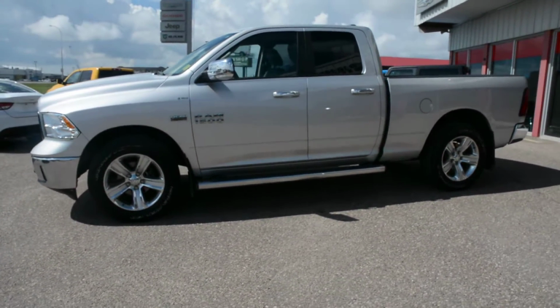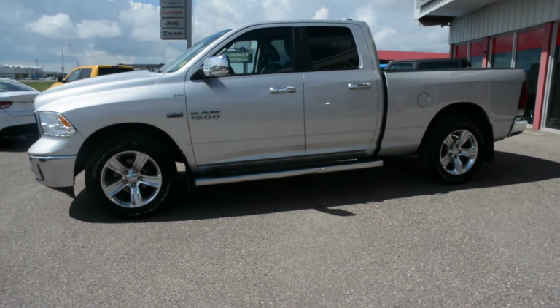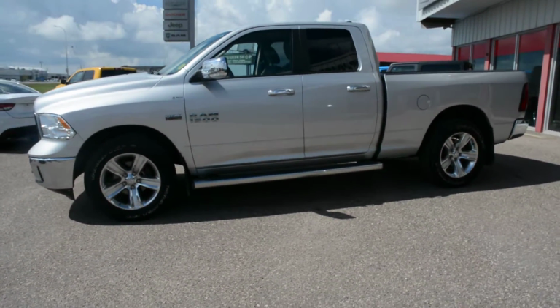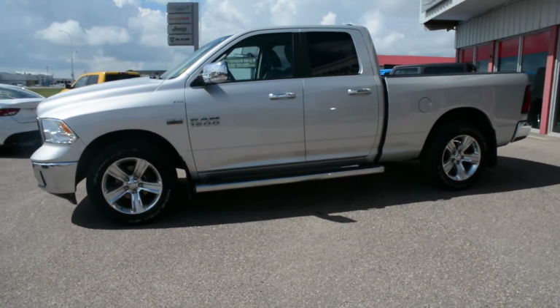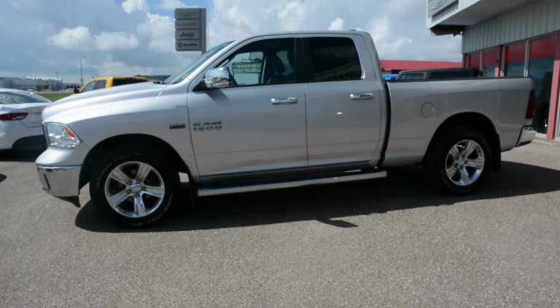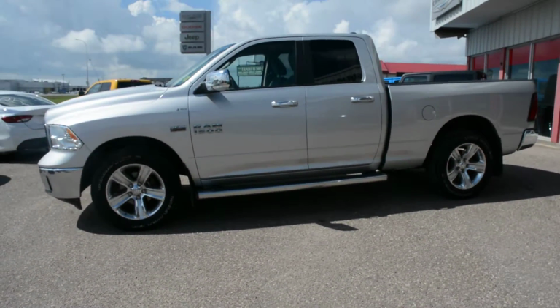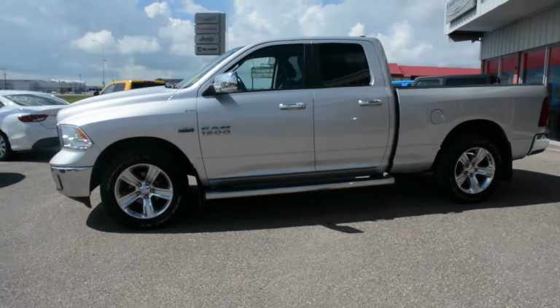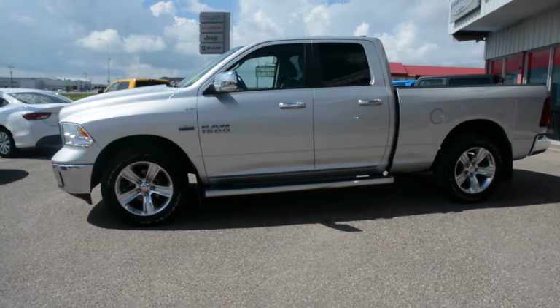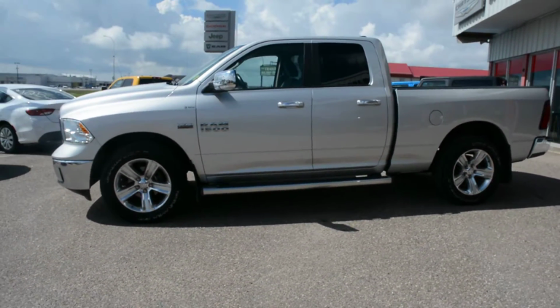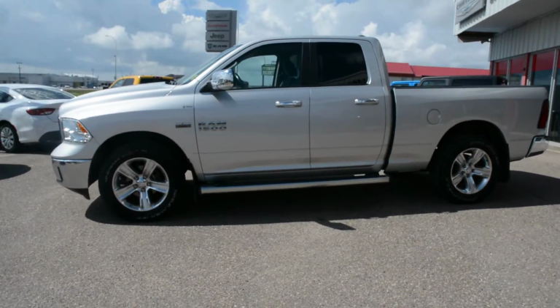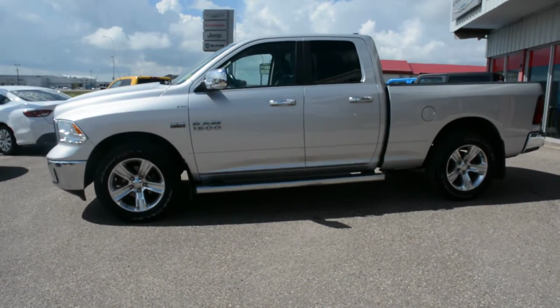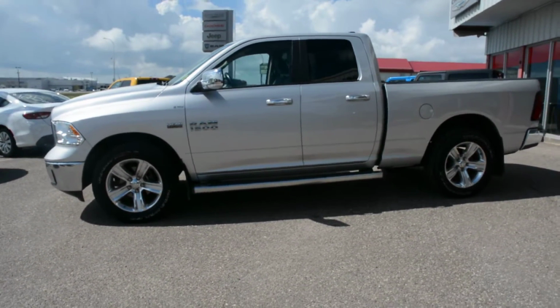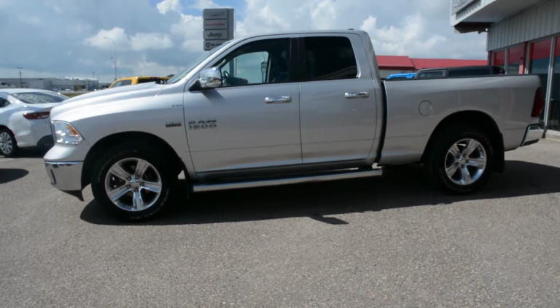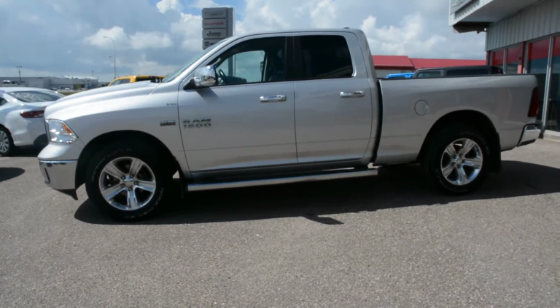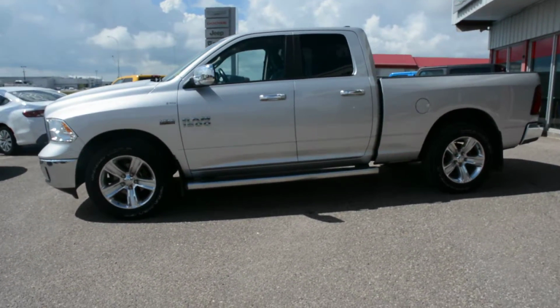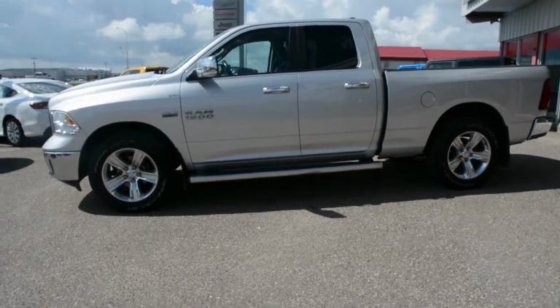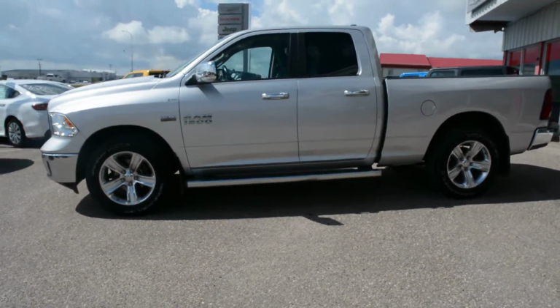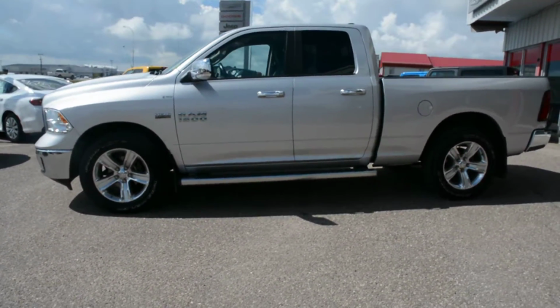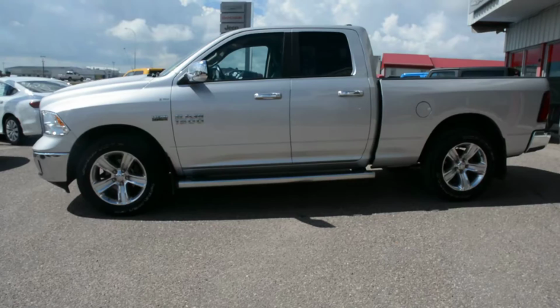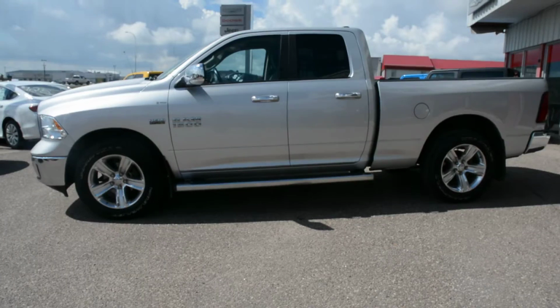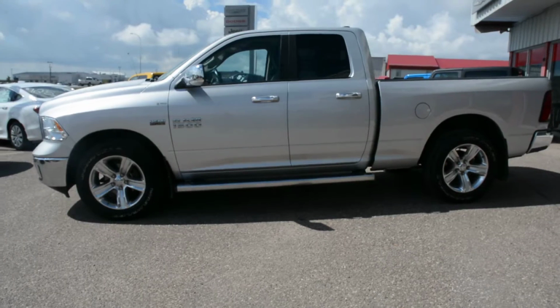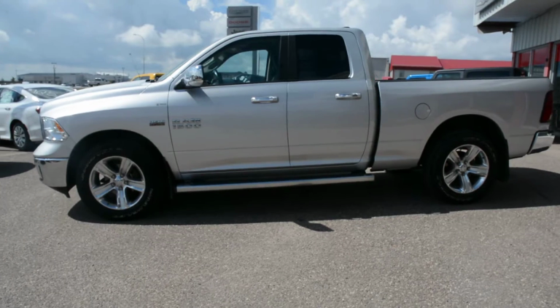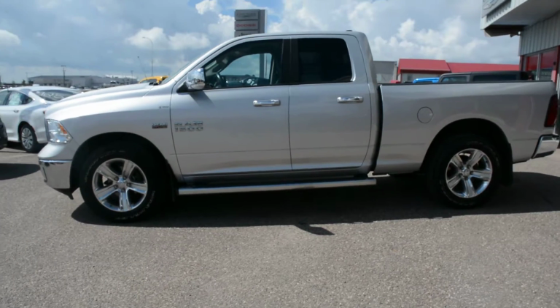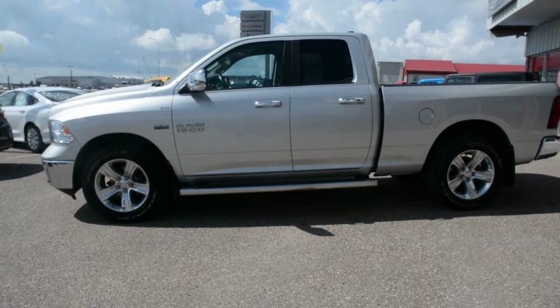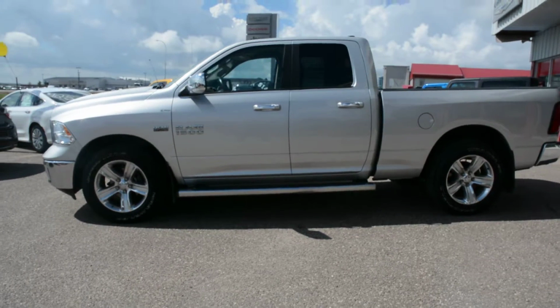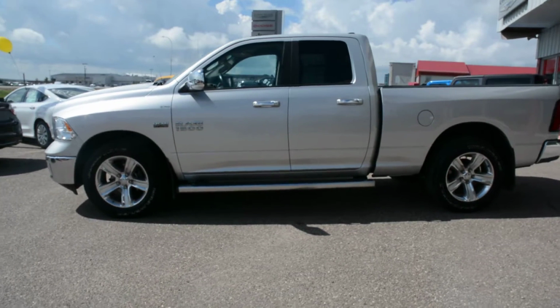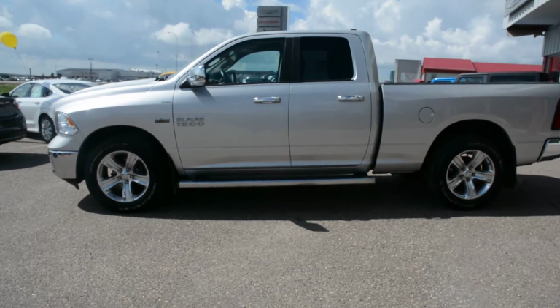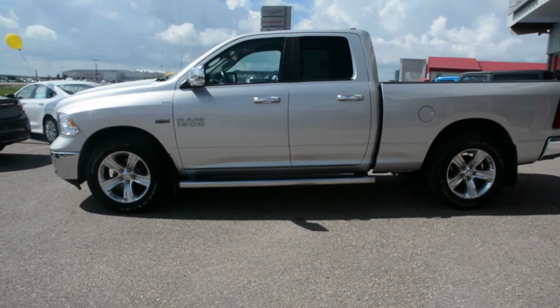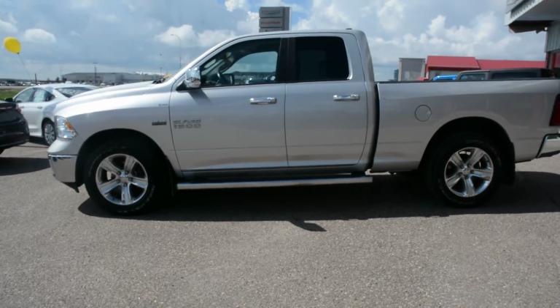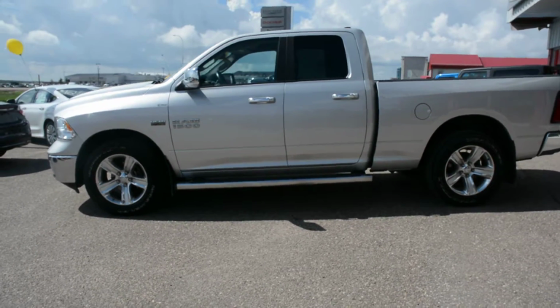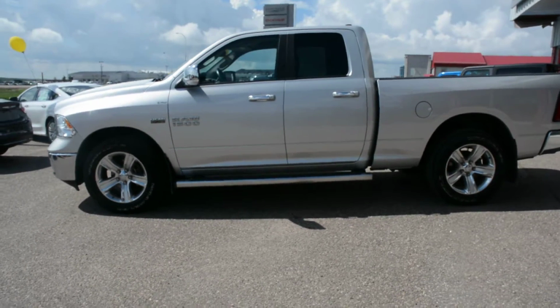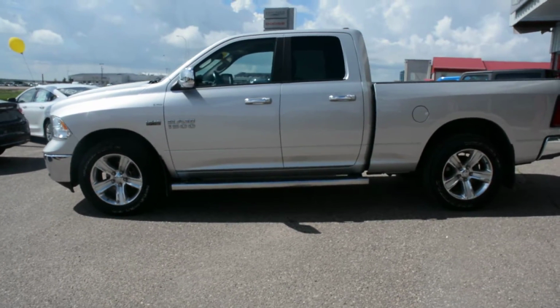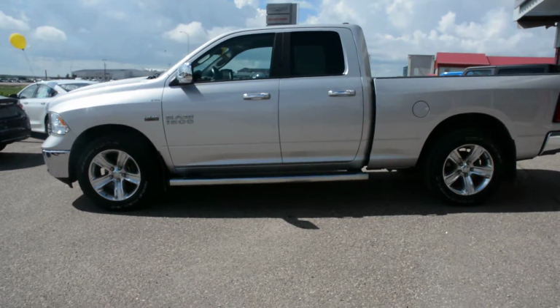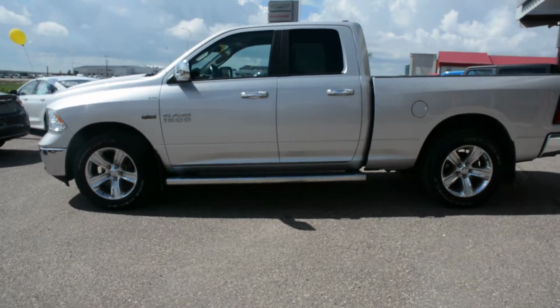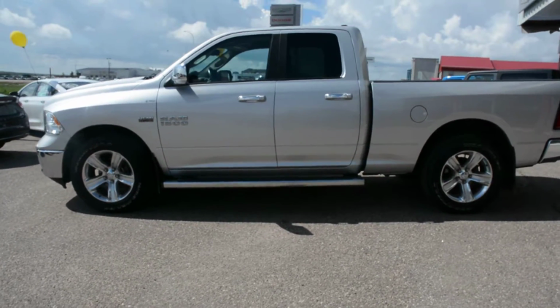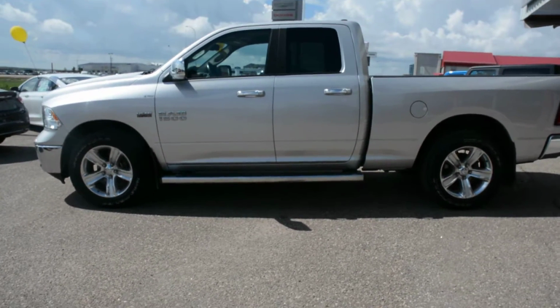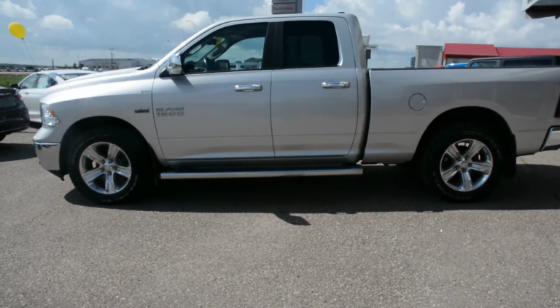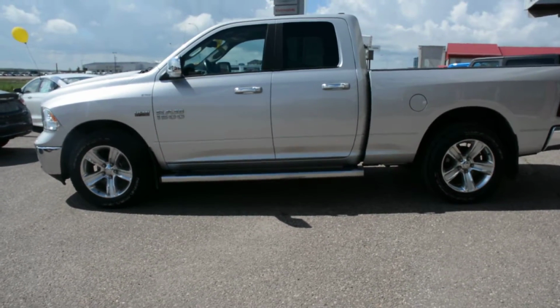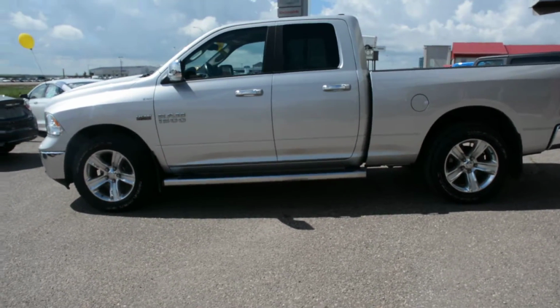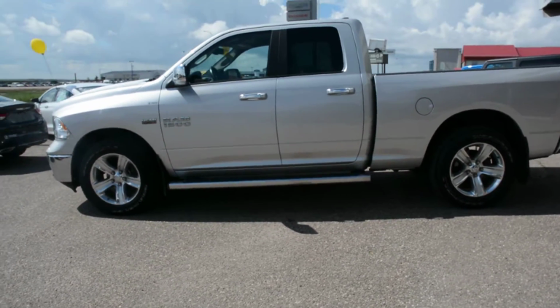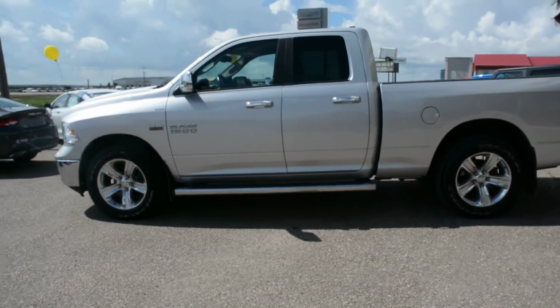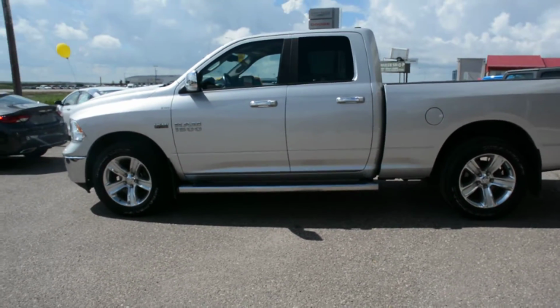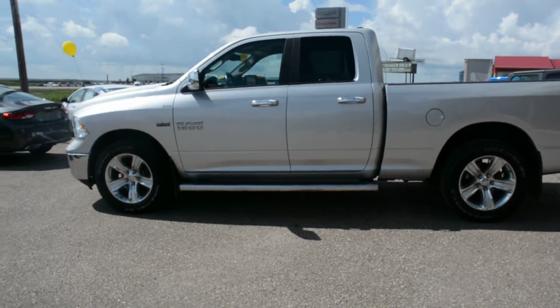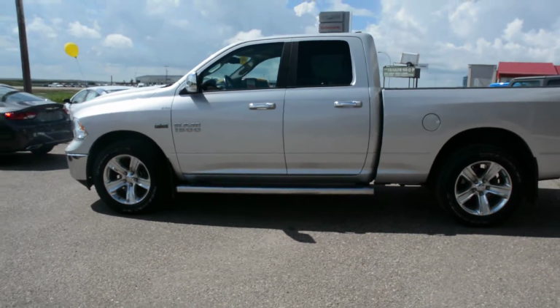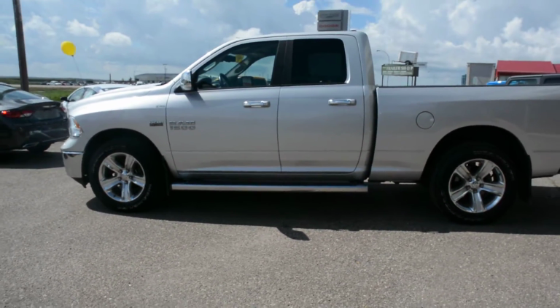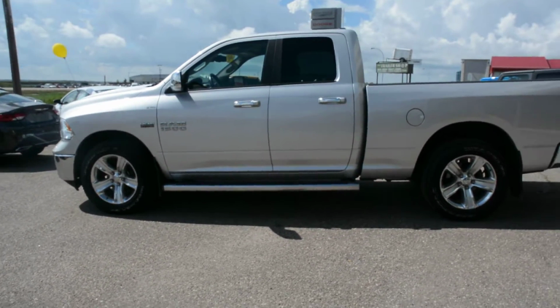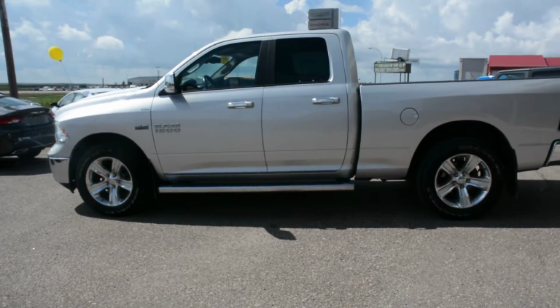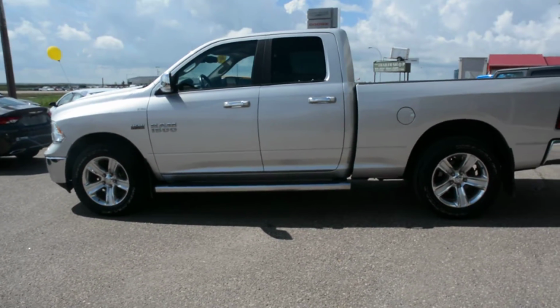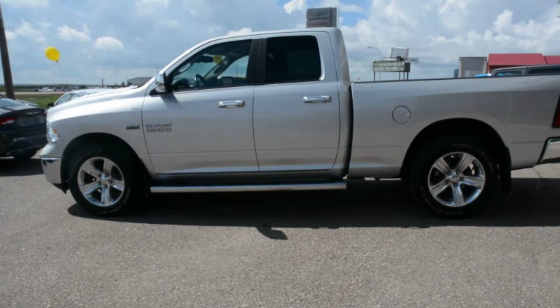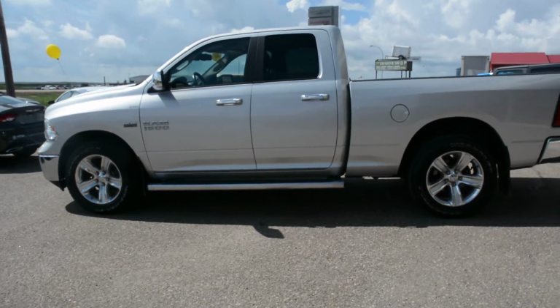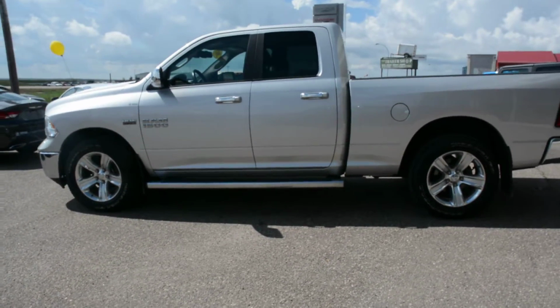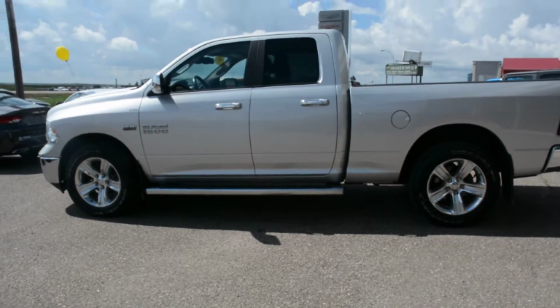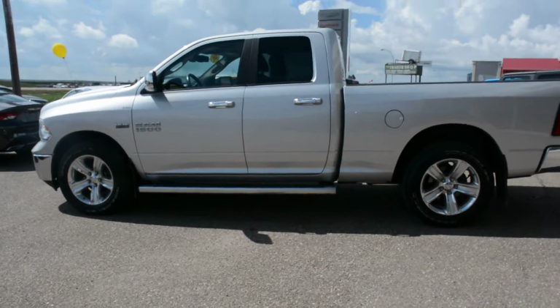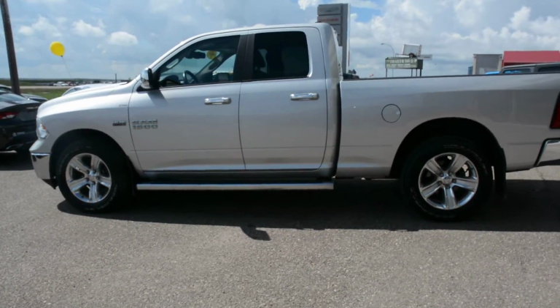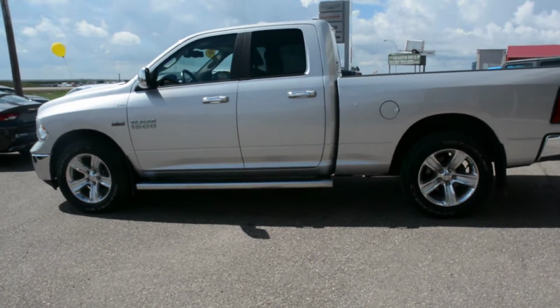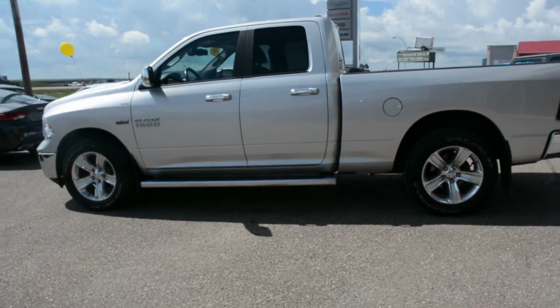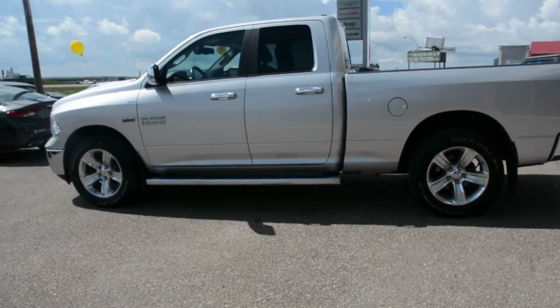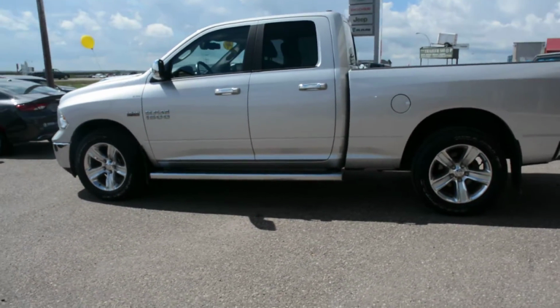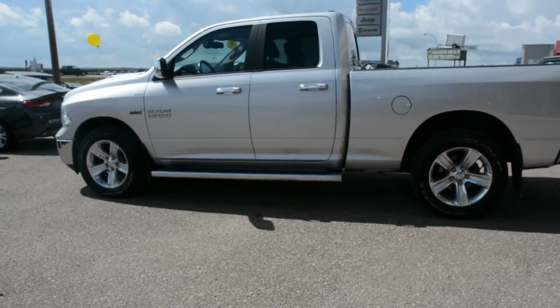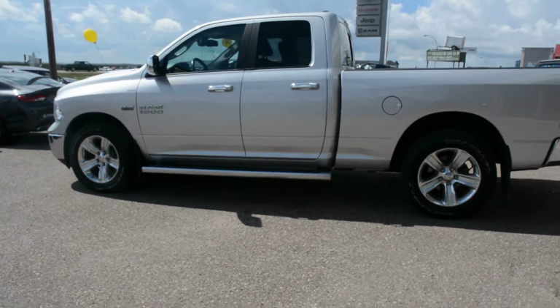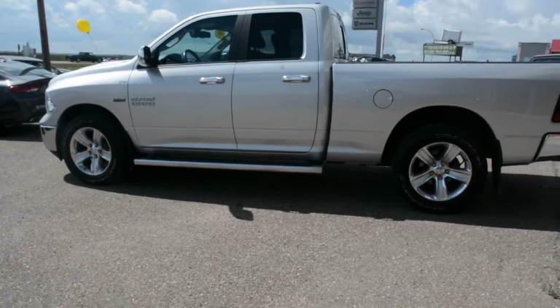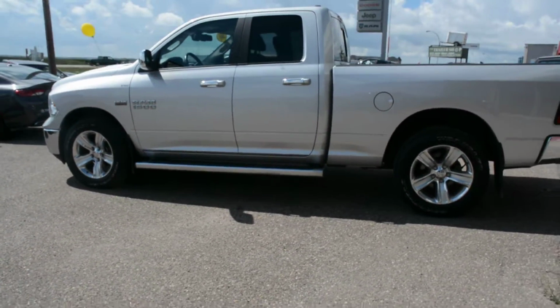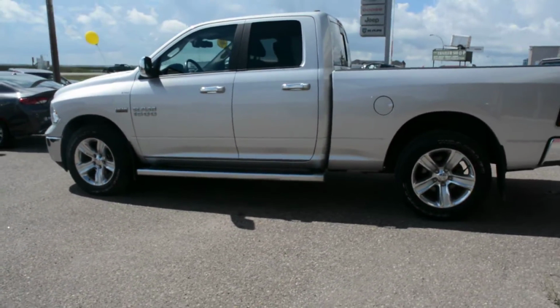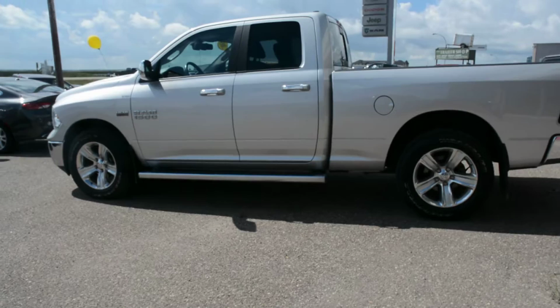Starting with, this unit is equipped with the 5.7L Hemi V8 engine. It's a 6-speed automatic transmission and is in the bright silver metallic paint finish.